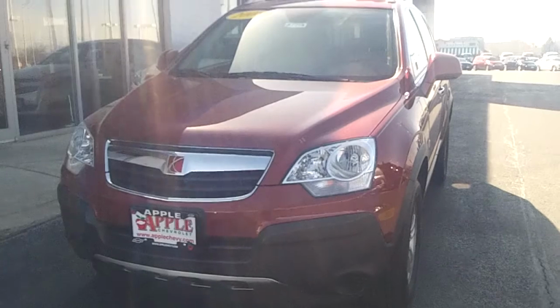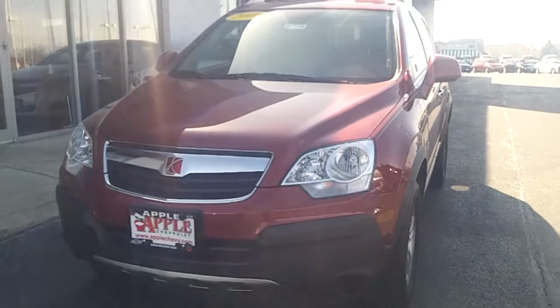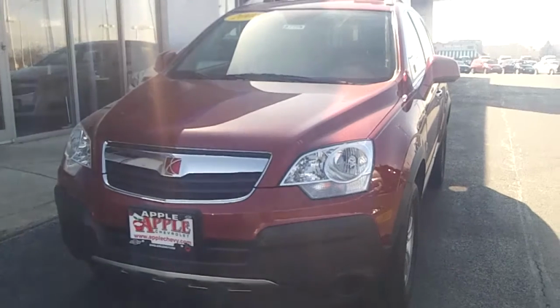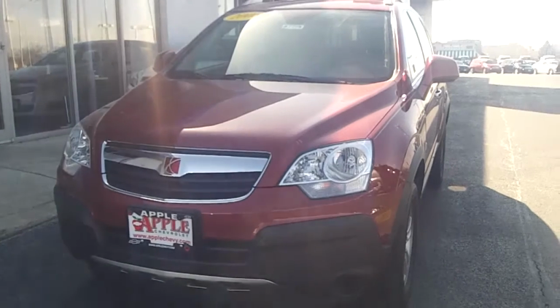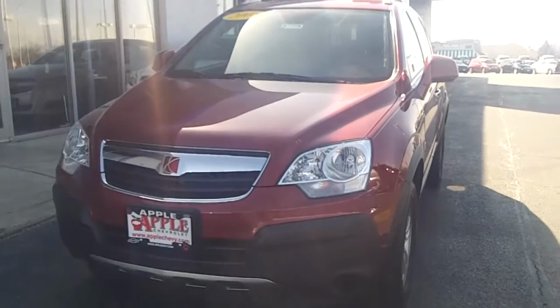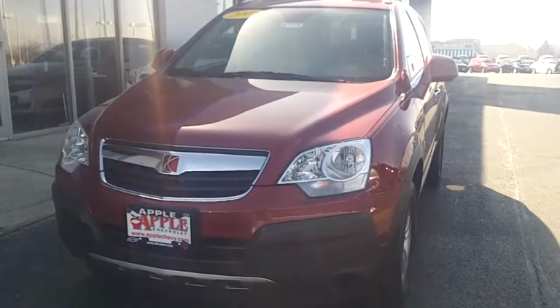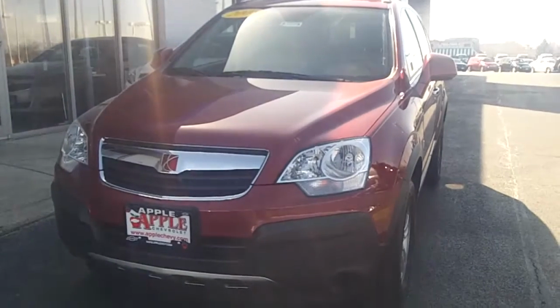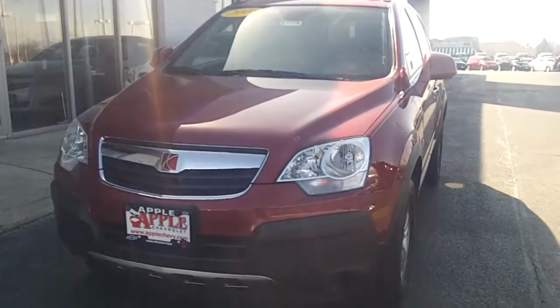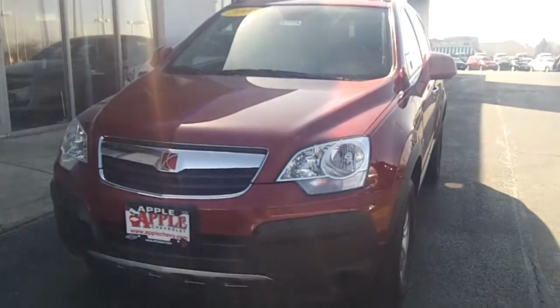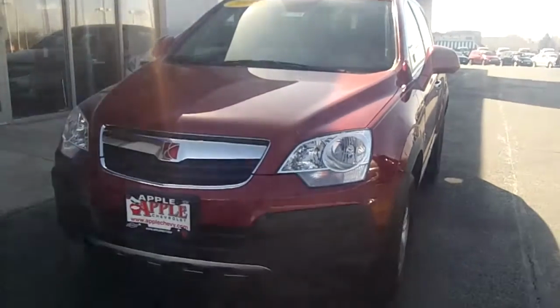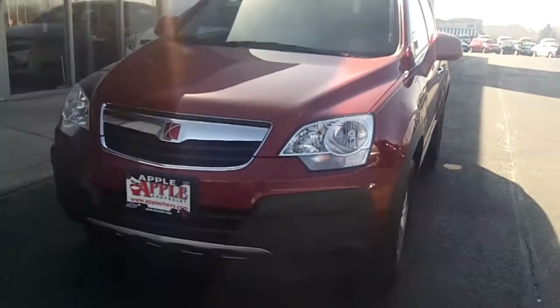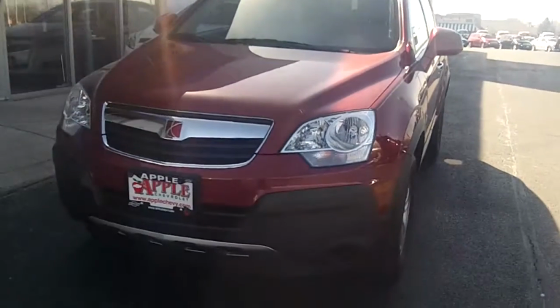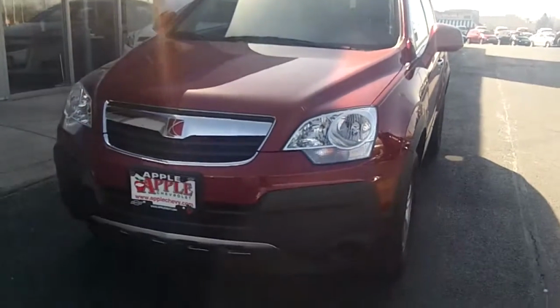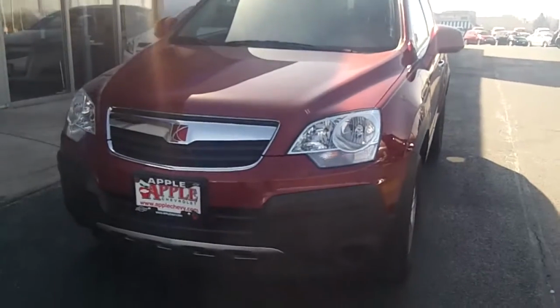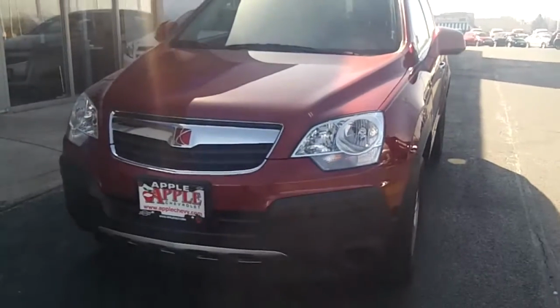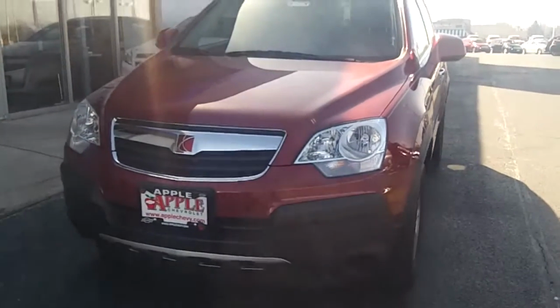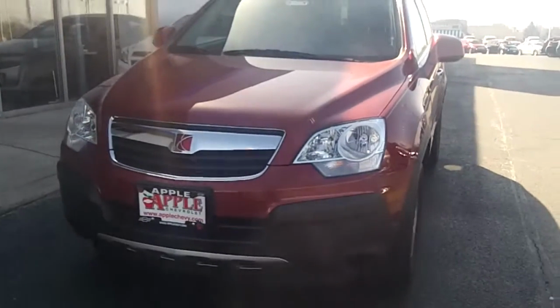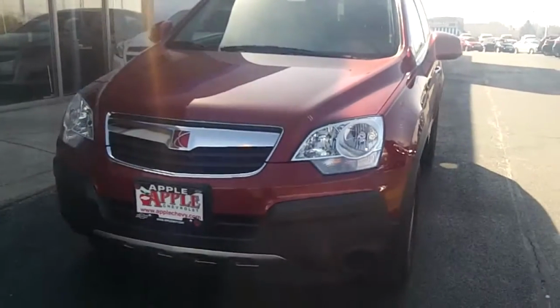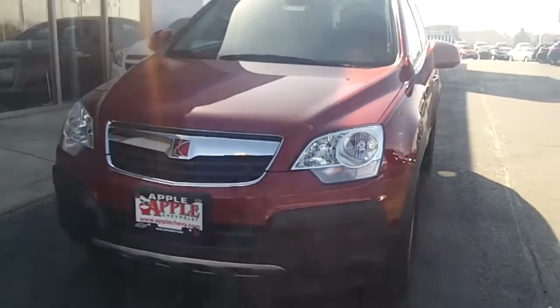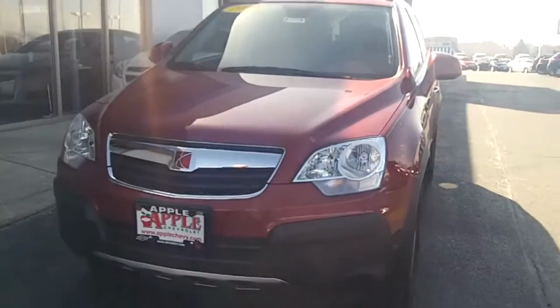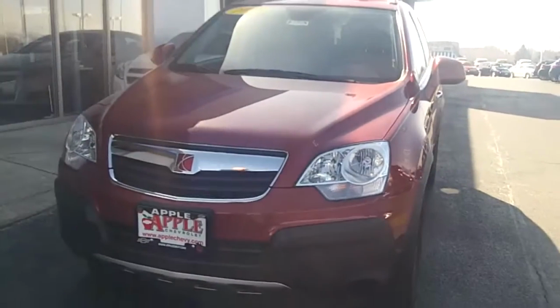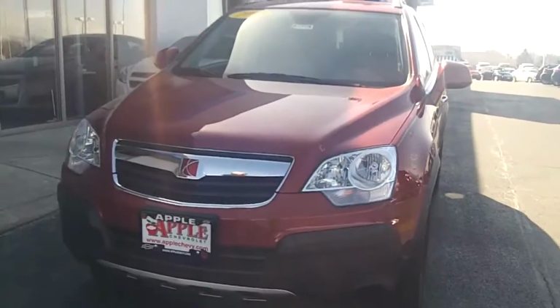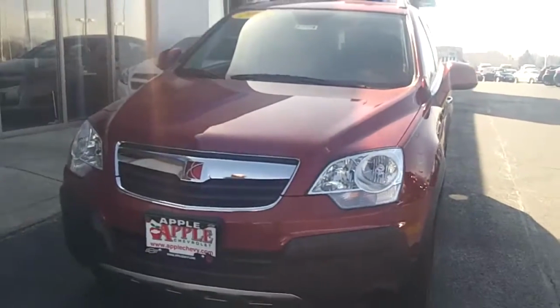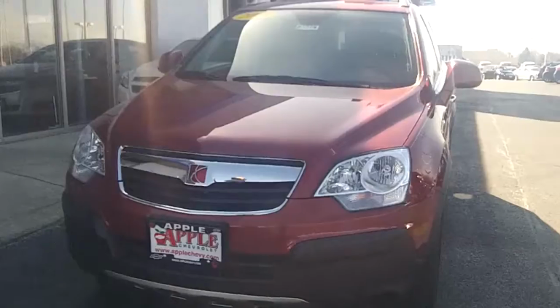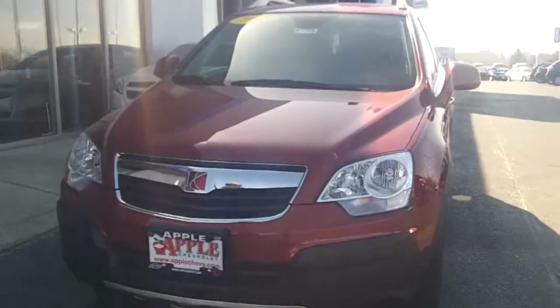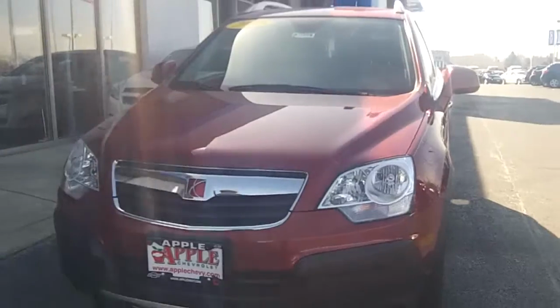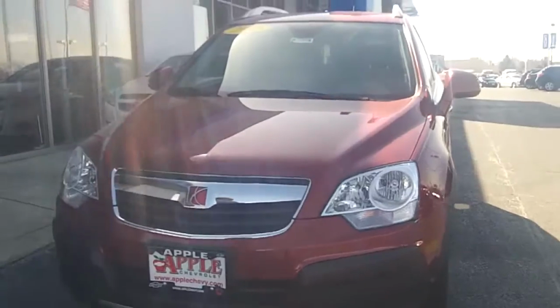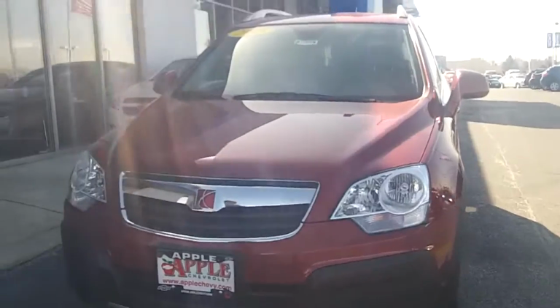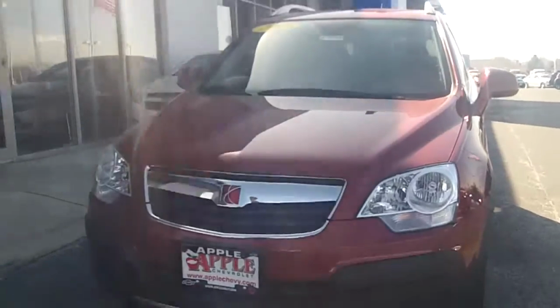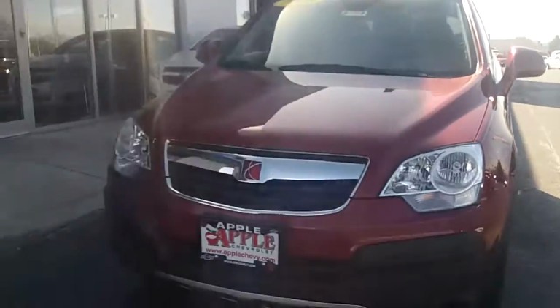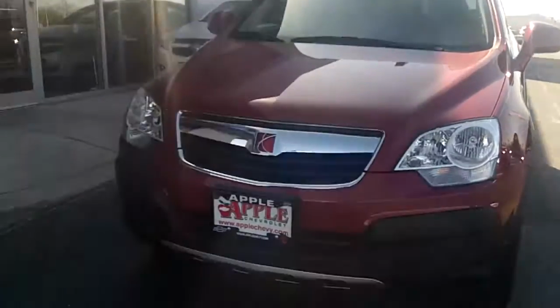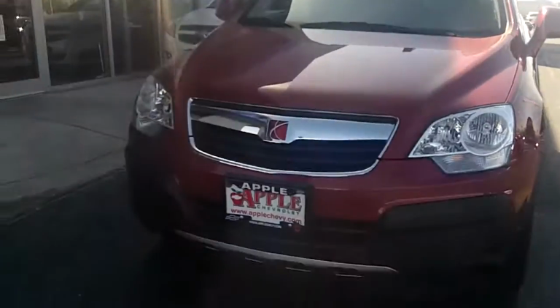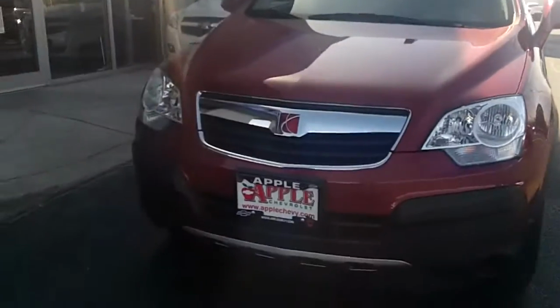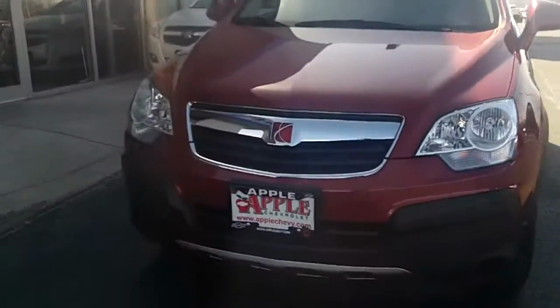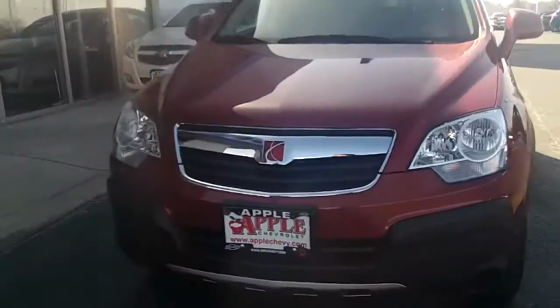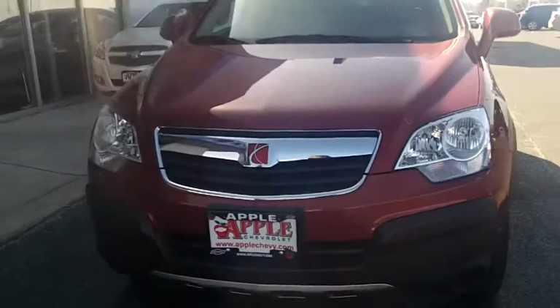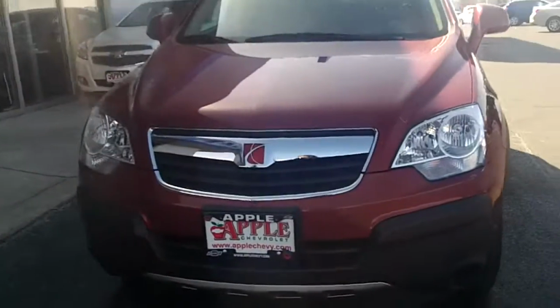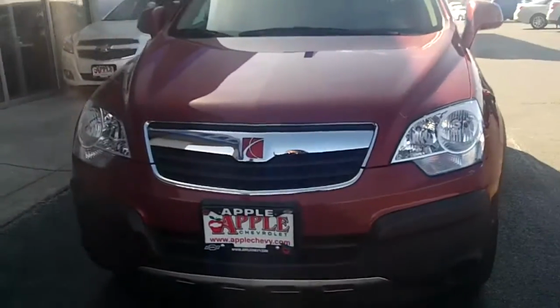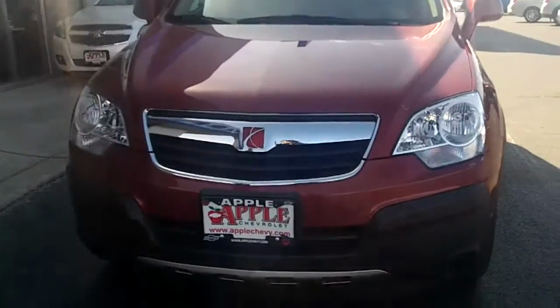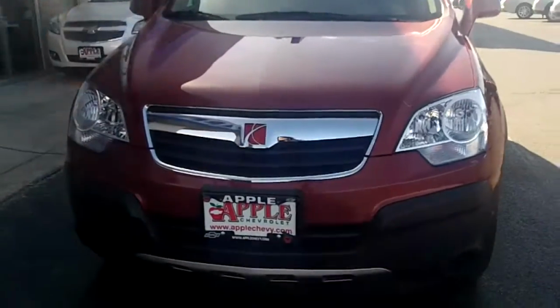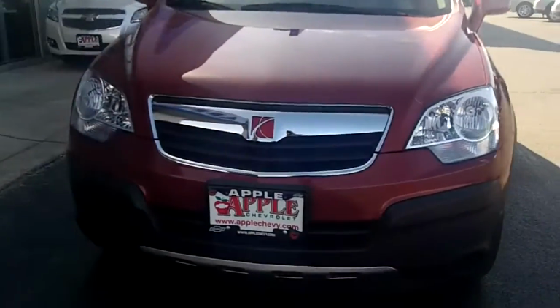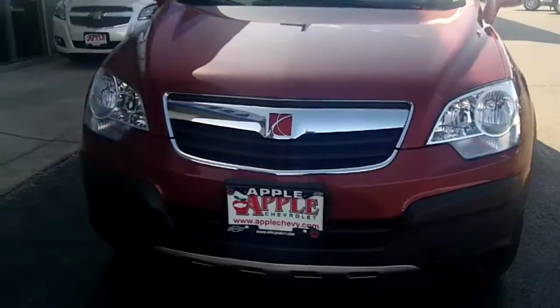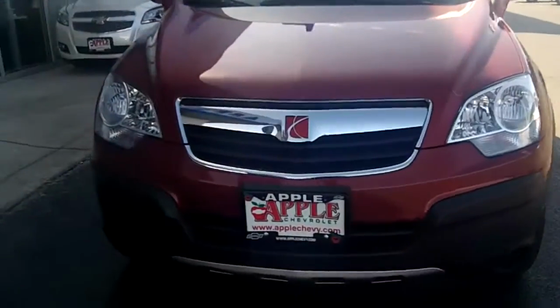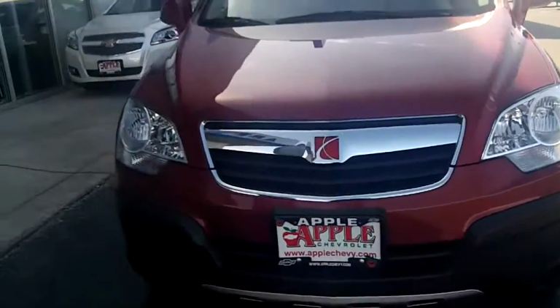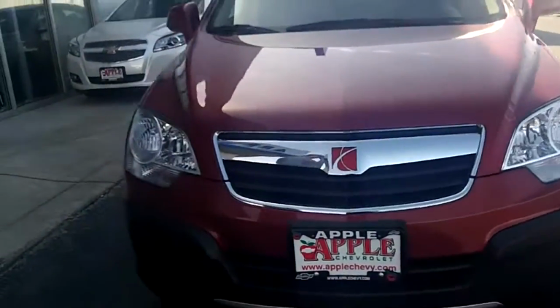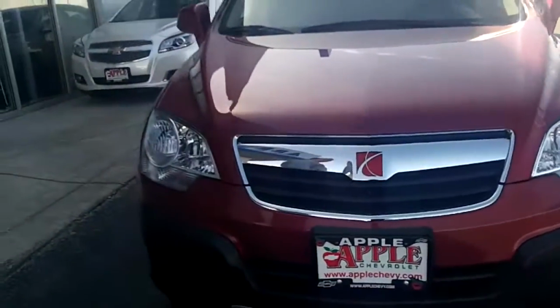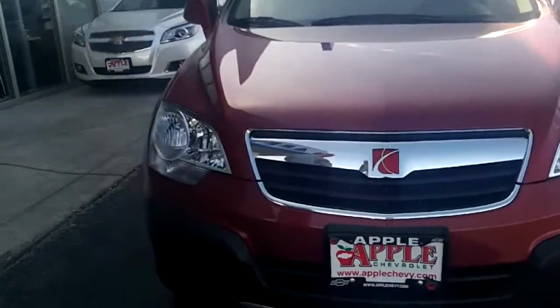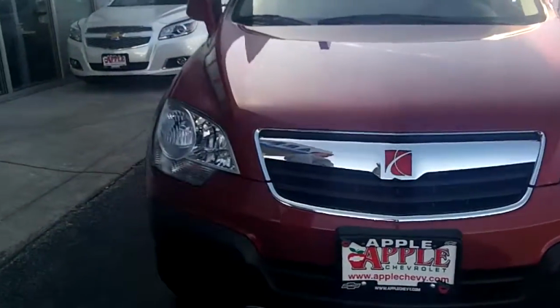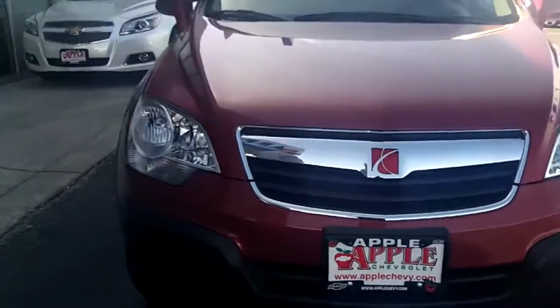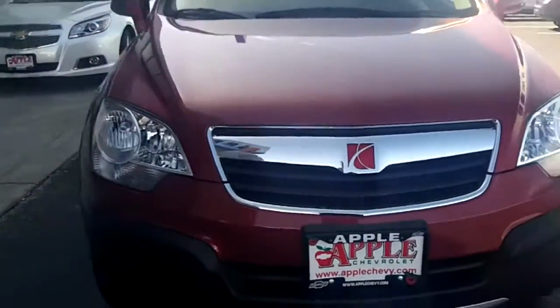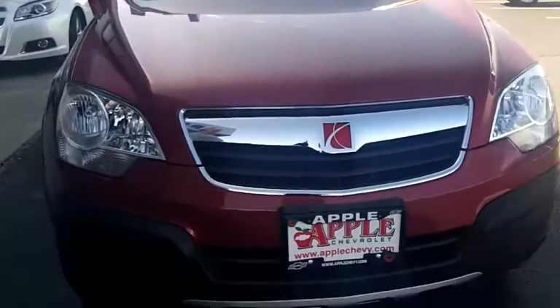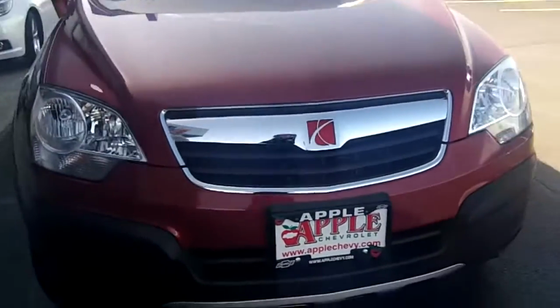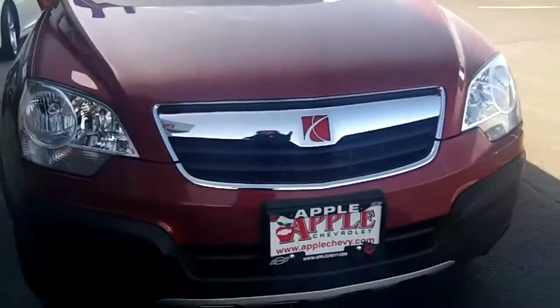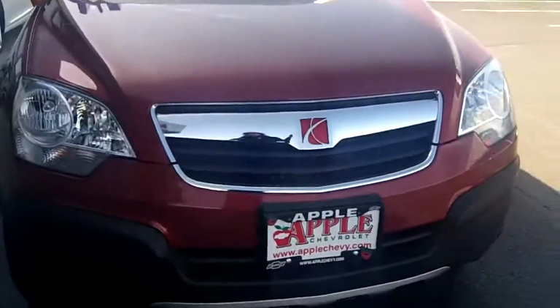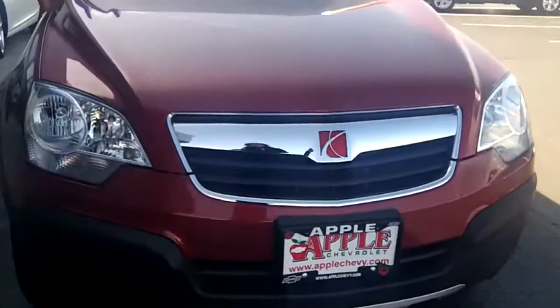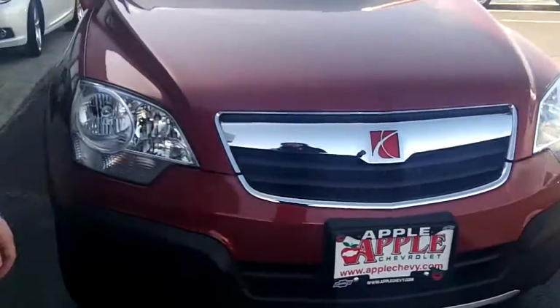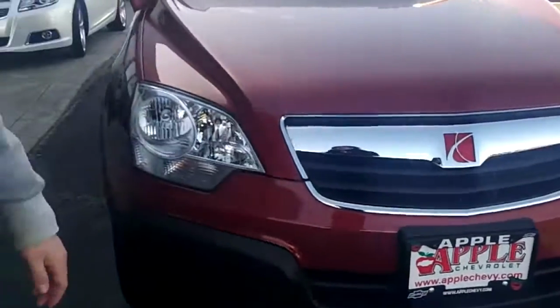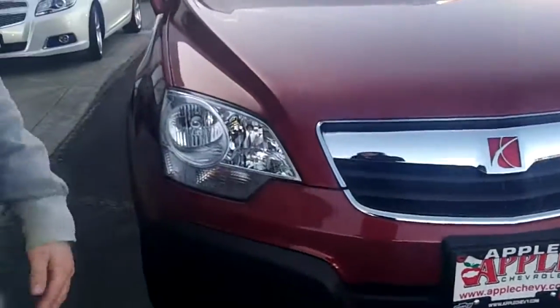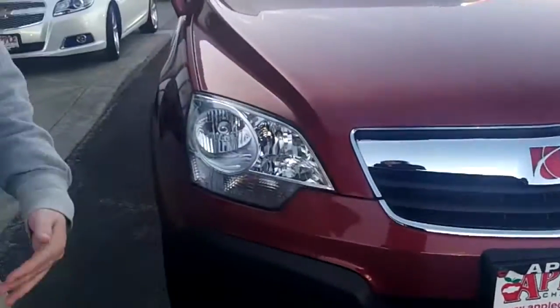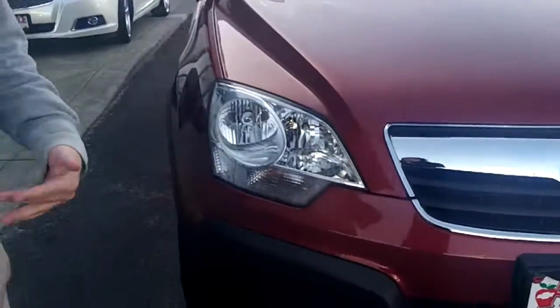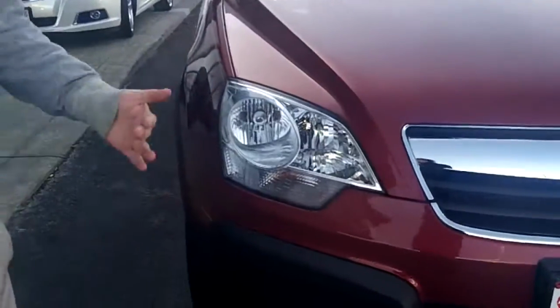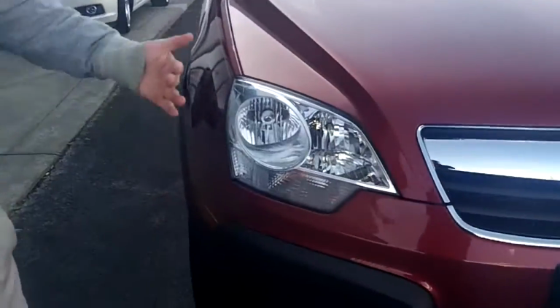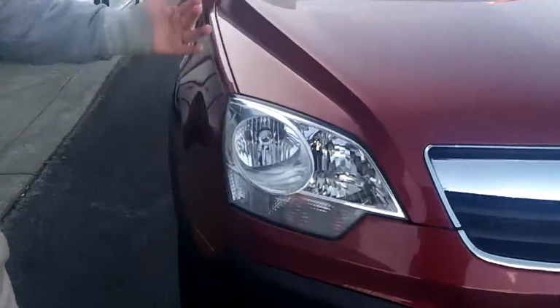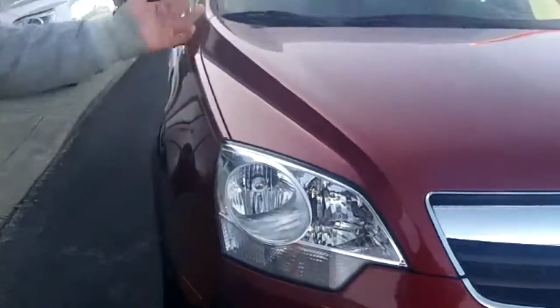Hi Dawn, it's Dan Dignan here at Apple Chevy, and I'm standing with the 2008 Saturn Vue that you requested information on. Here it is.